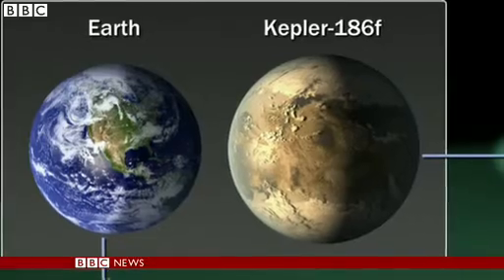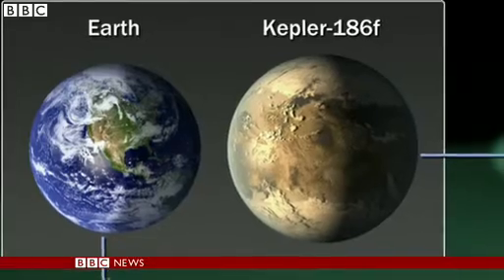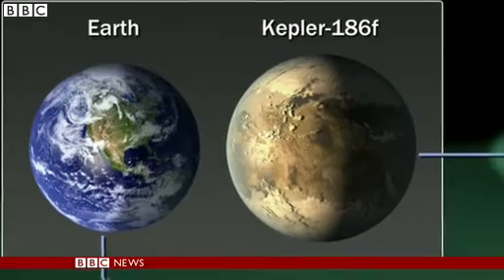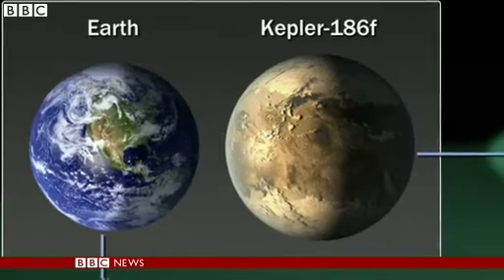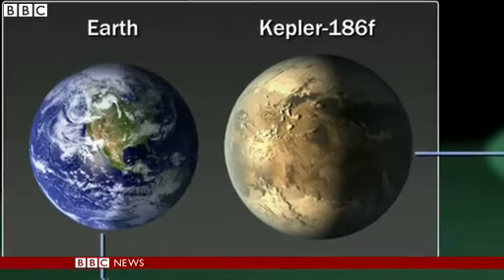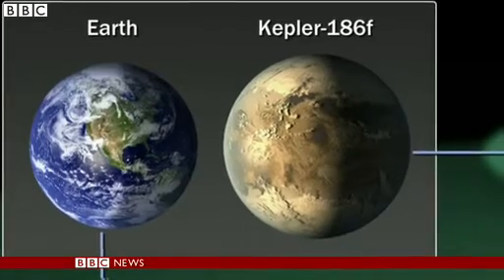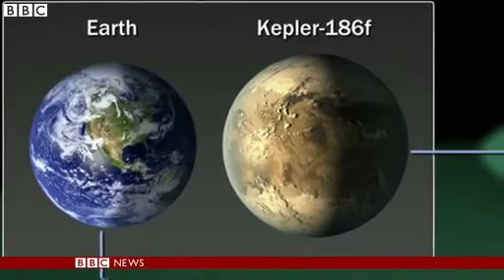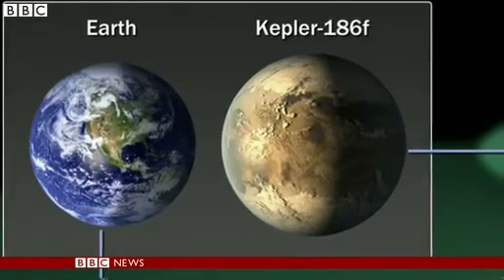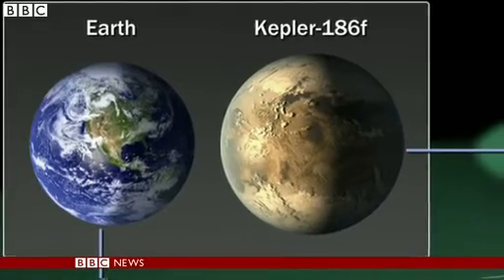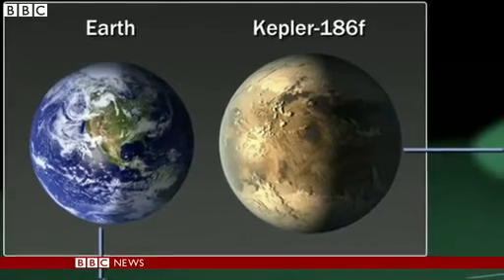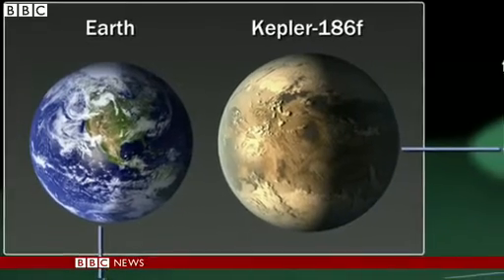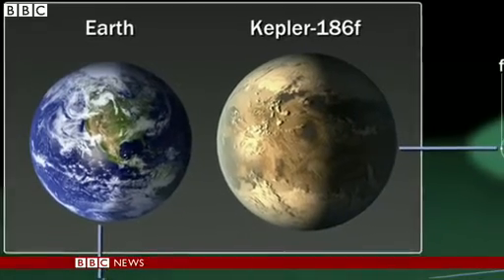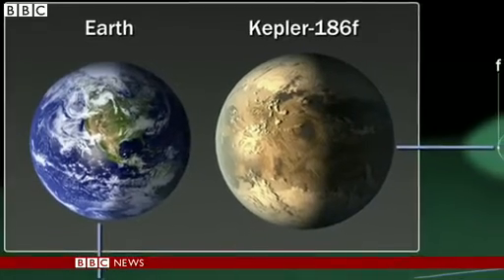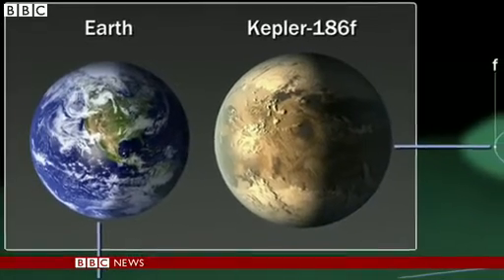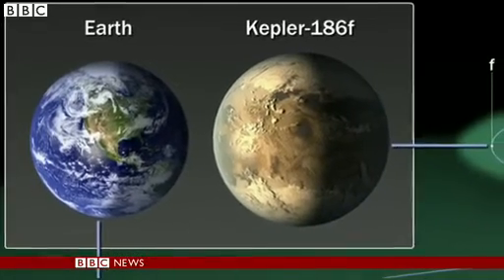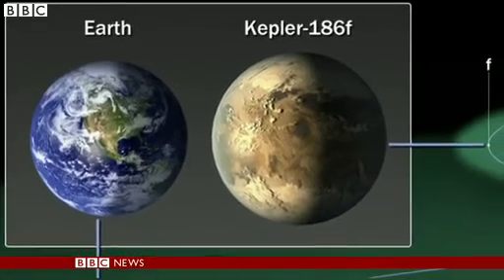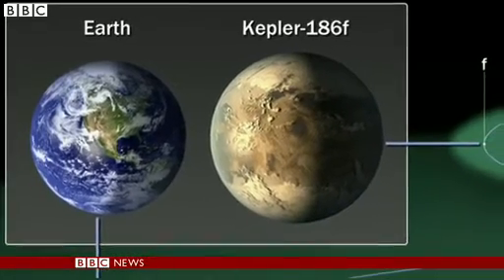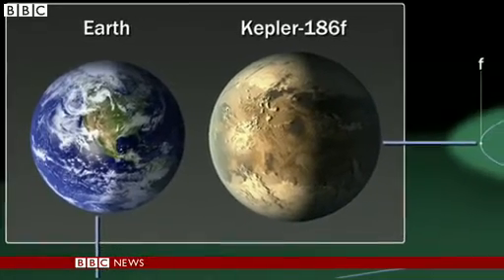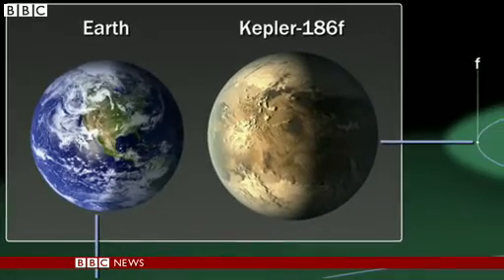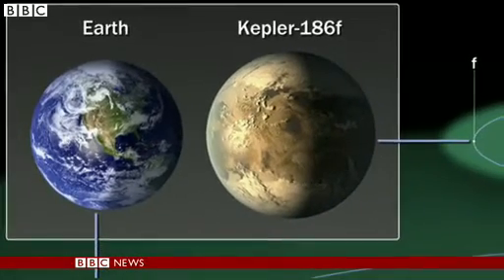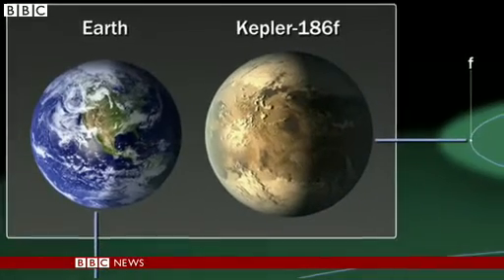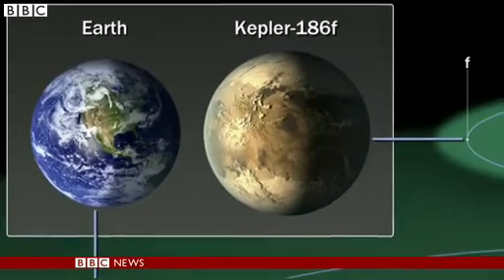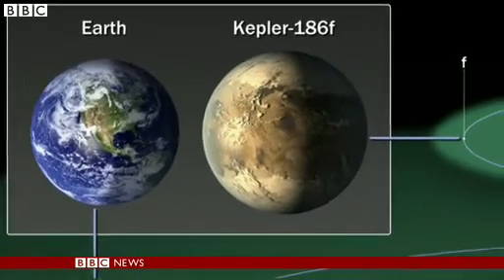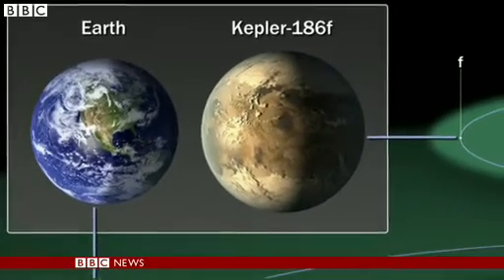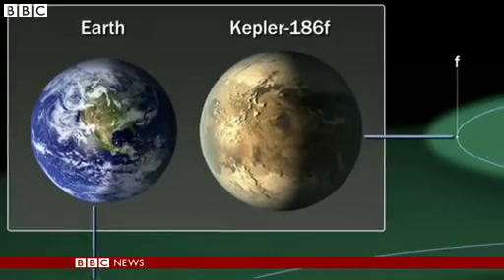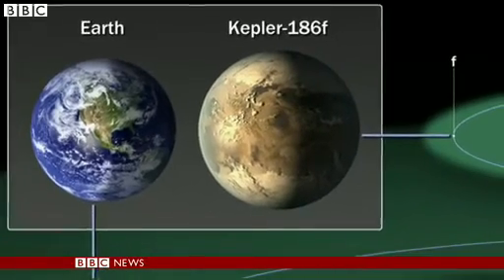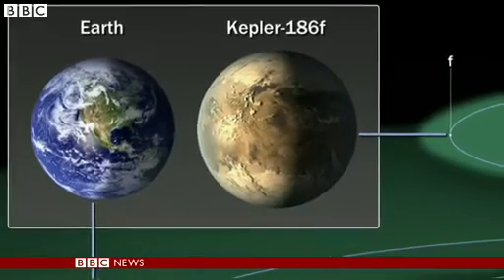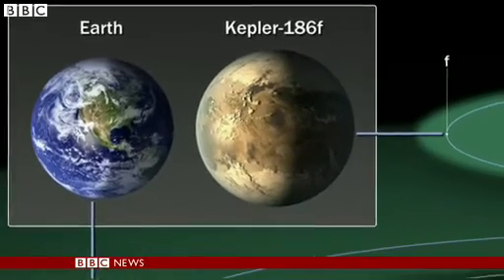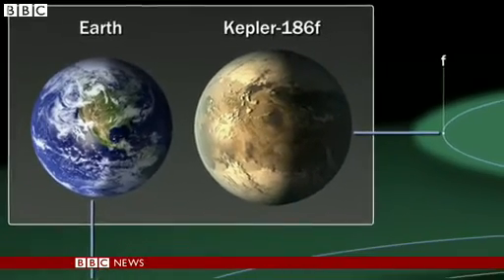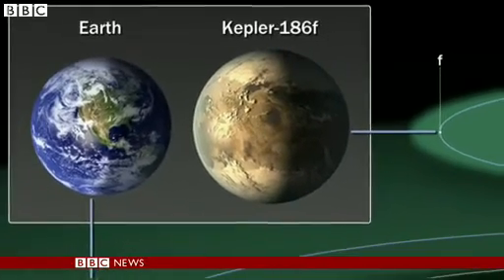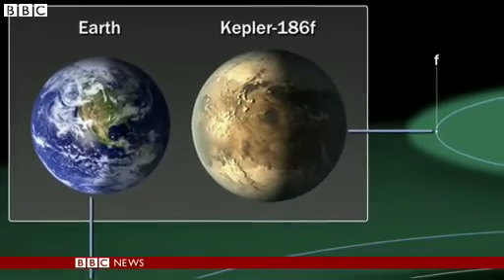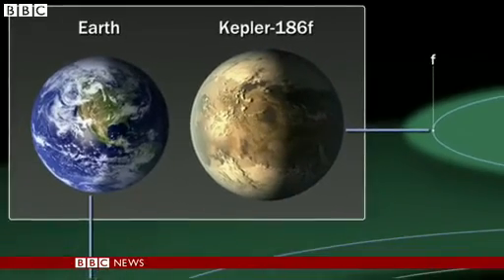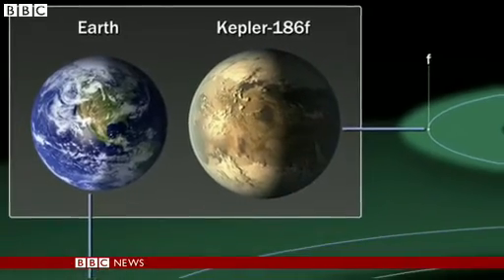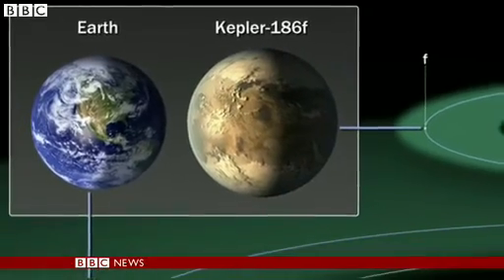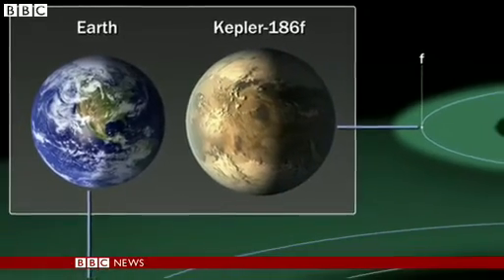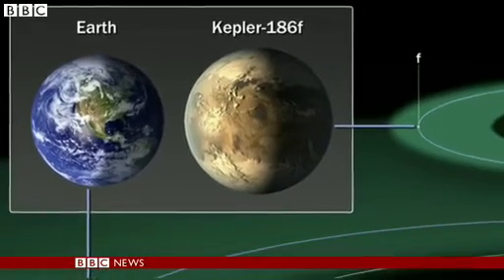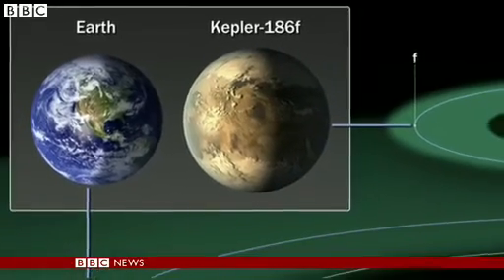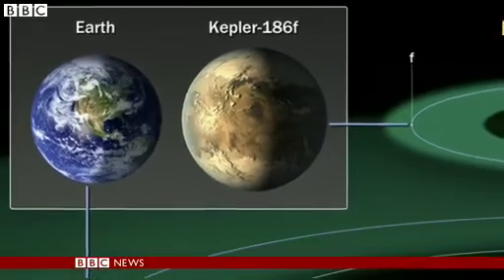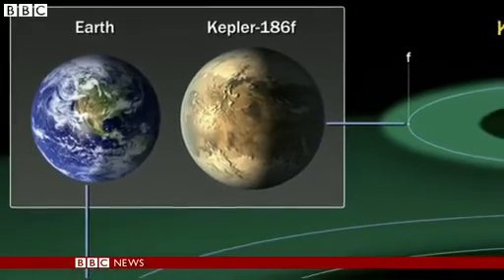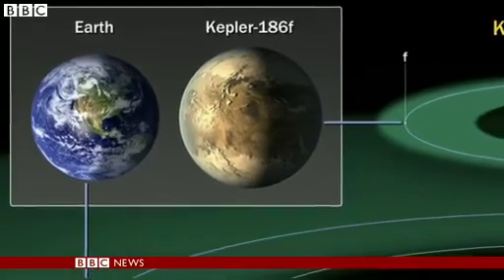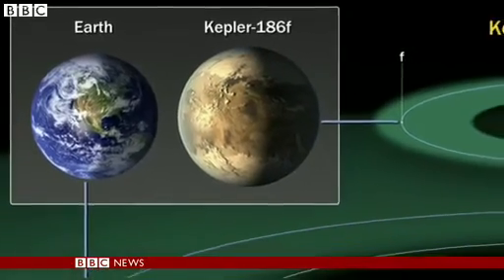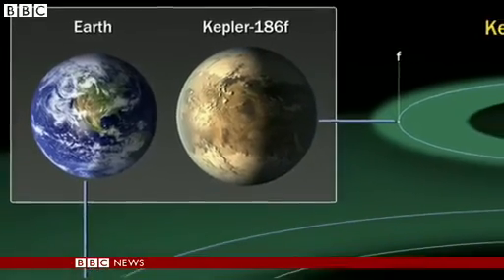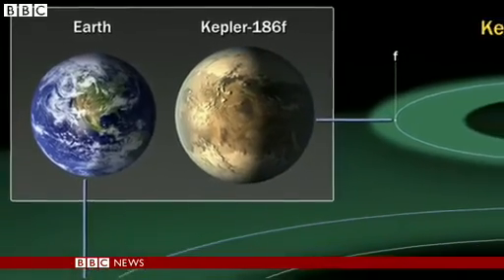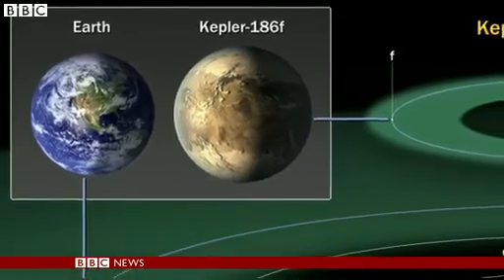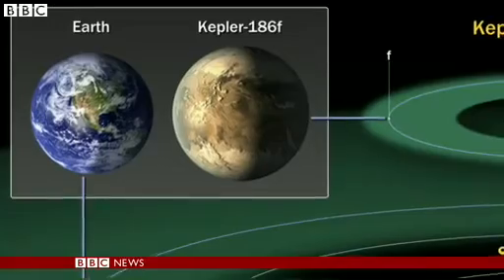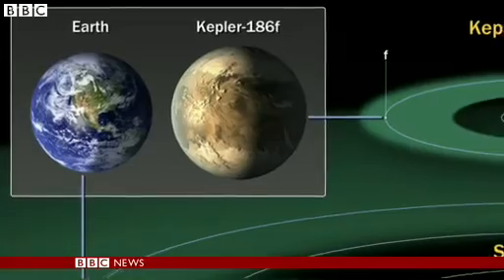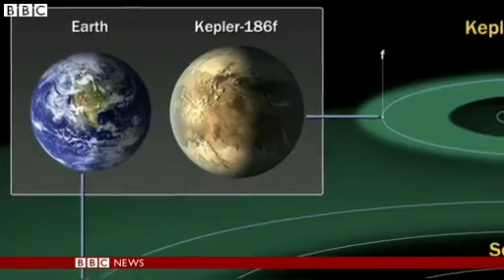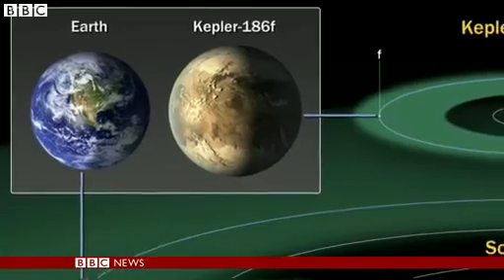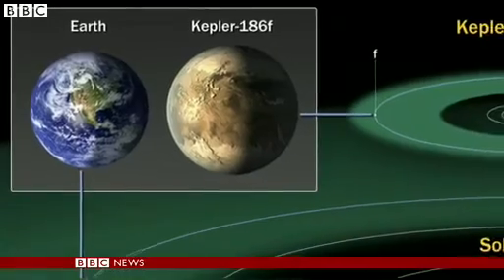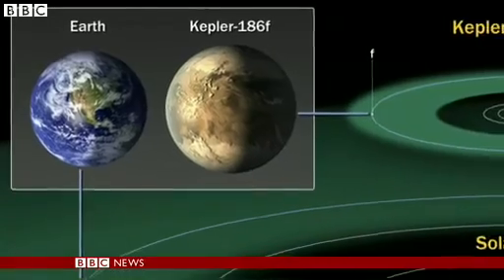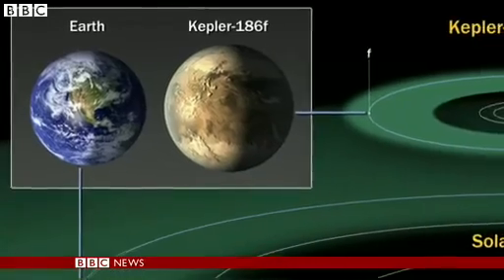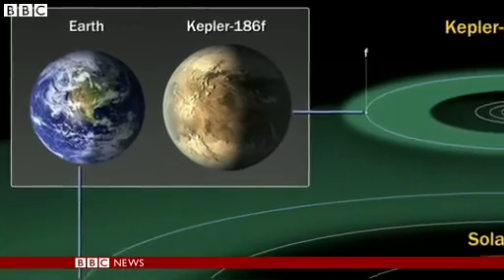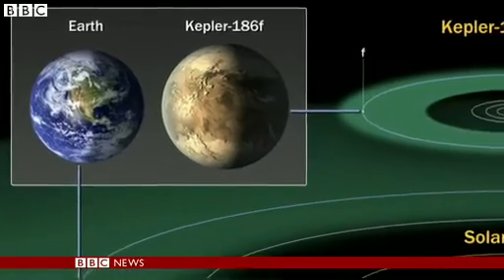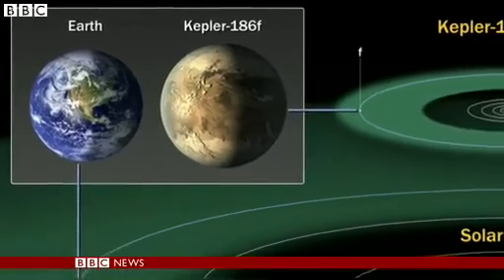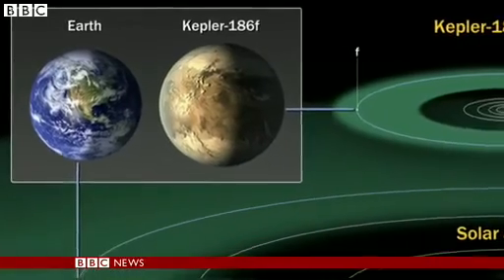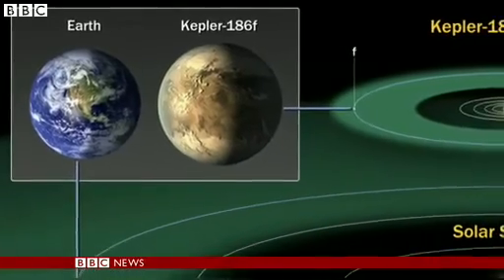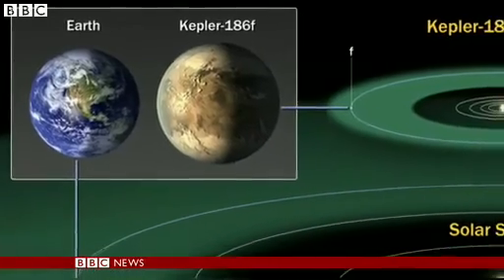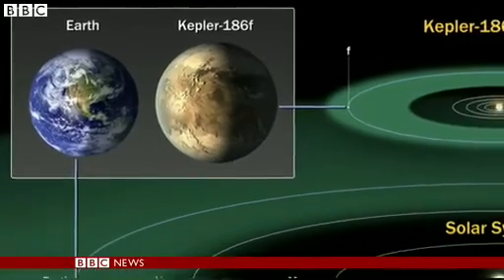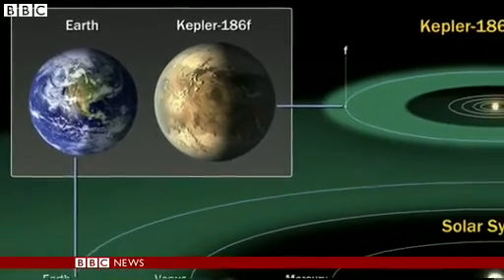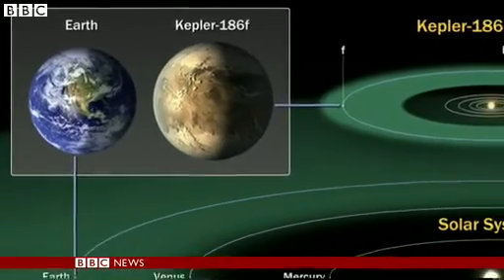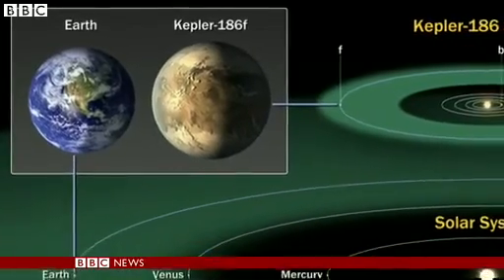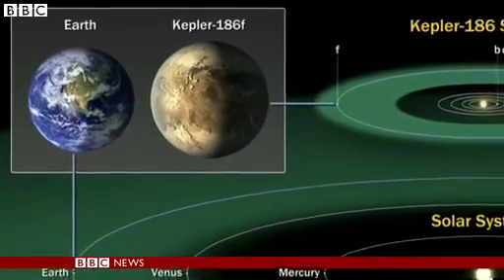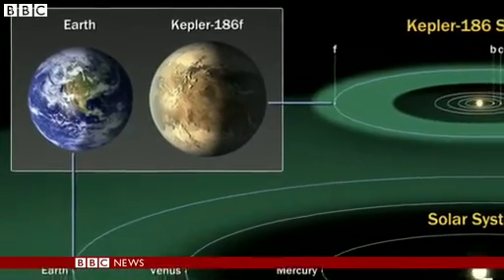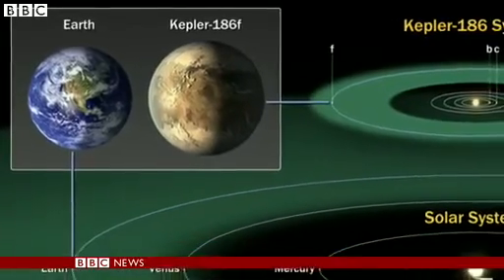It's thought this could be what's called a Goldilocks planet — just the right size, just the right distance from its star.